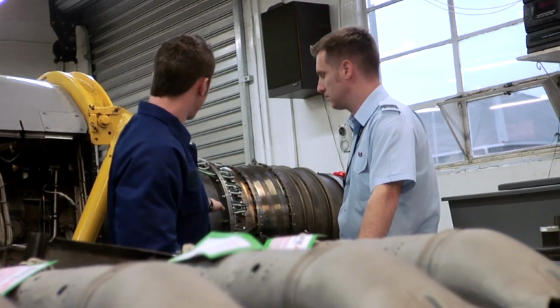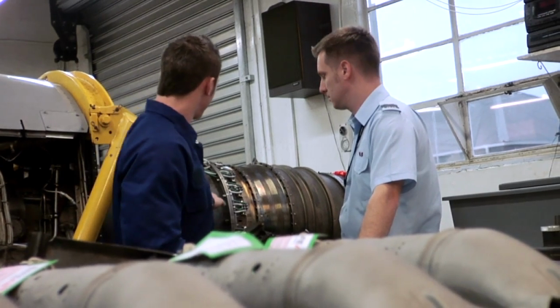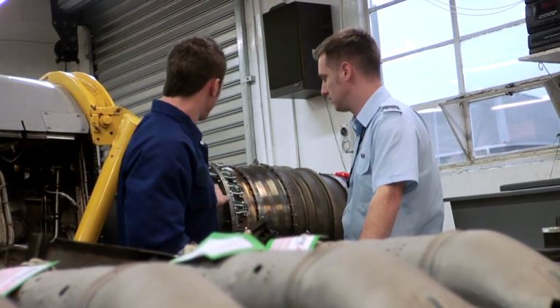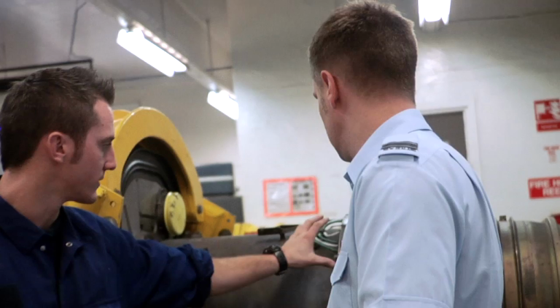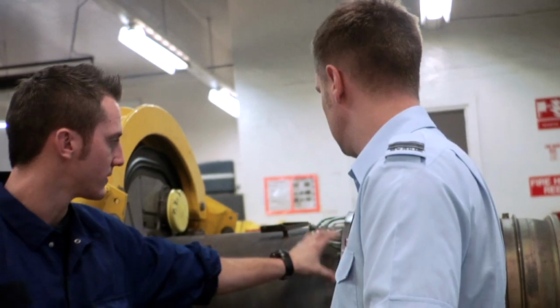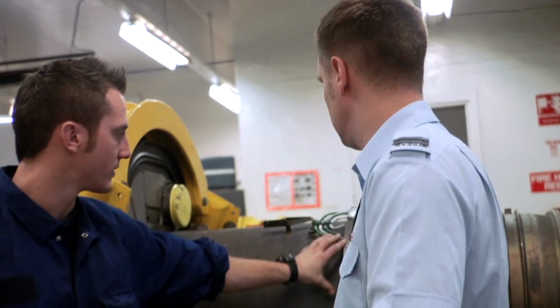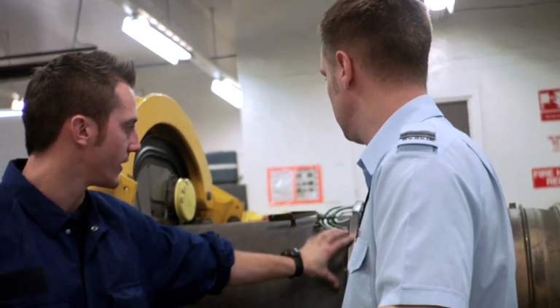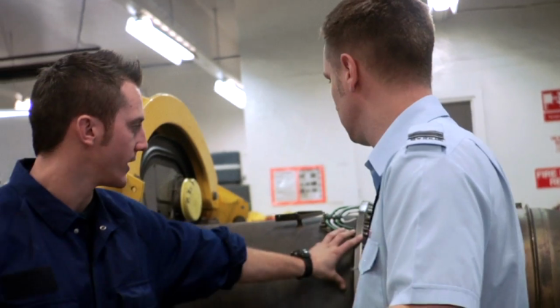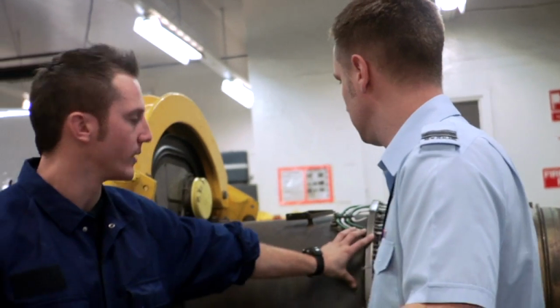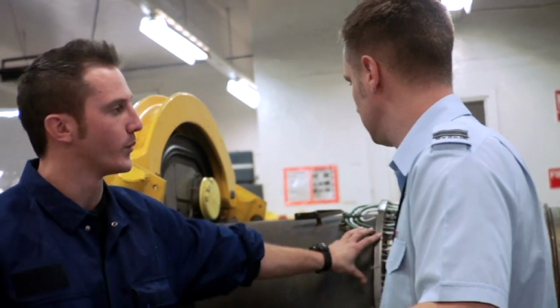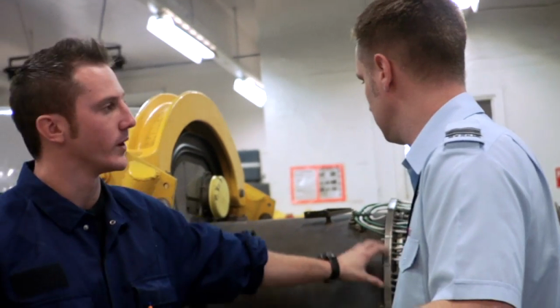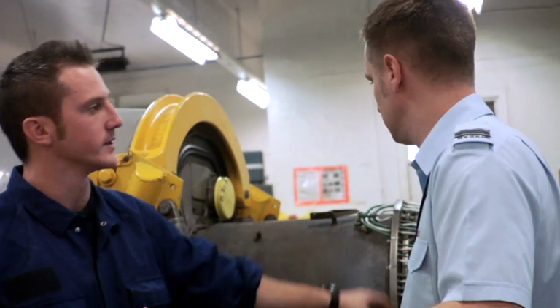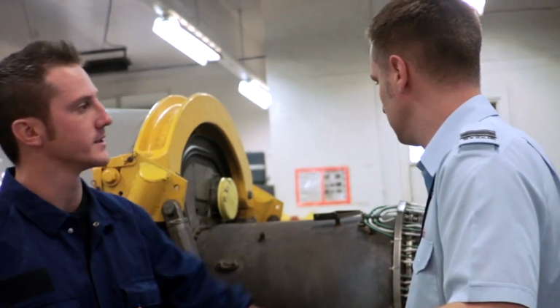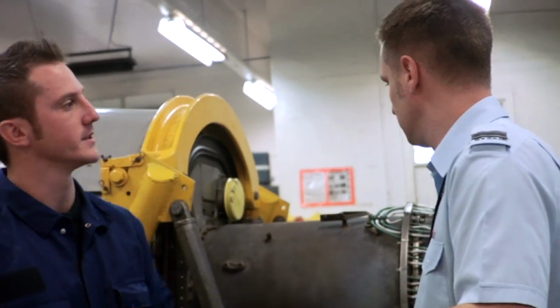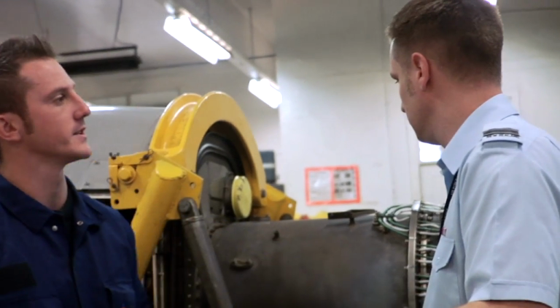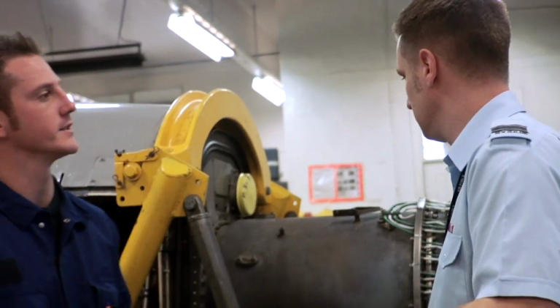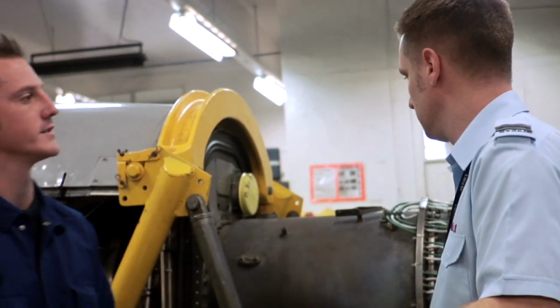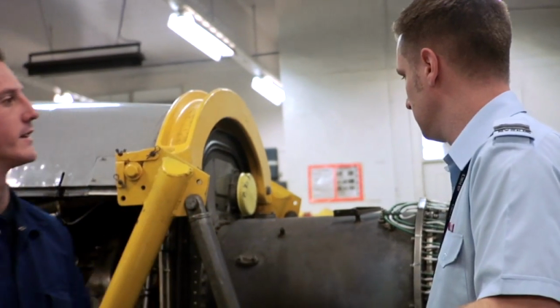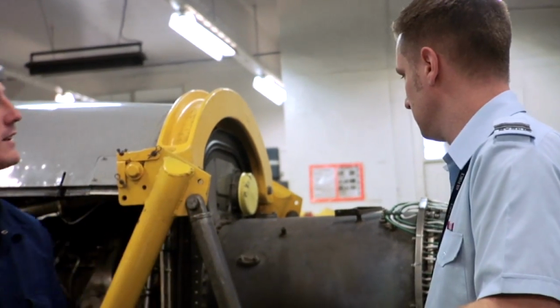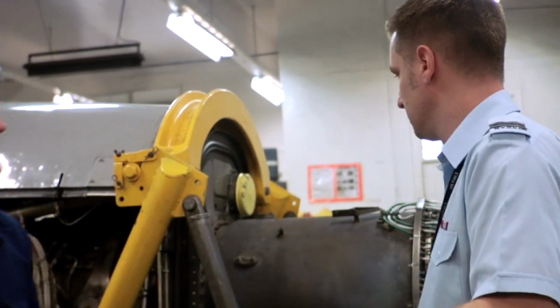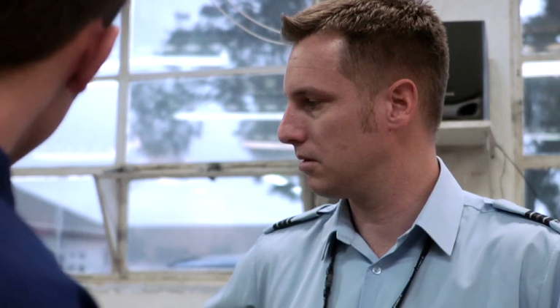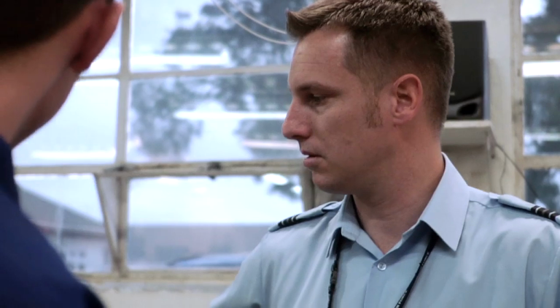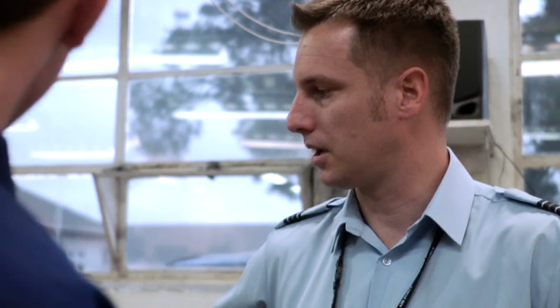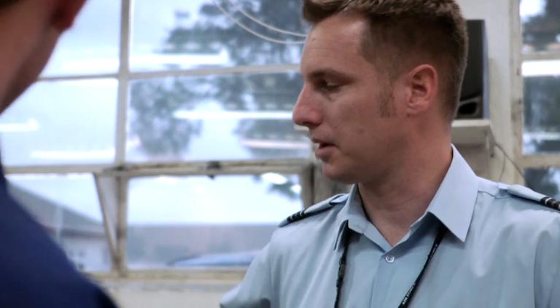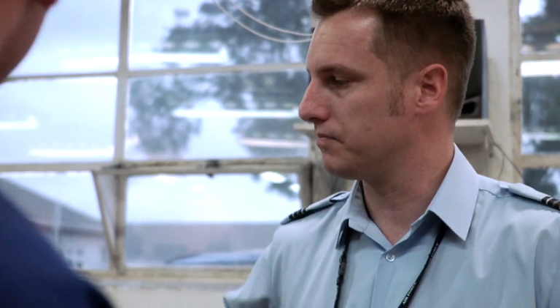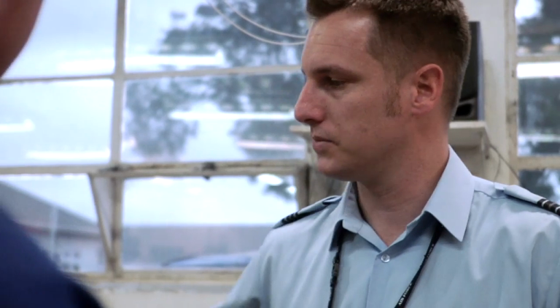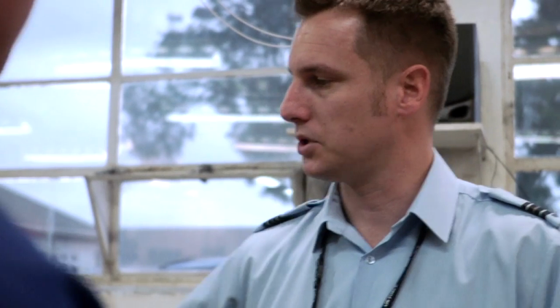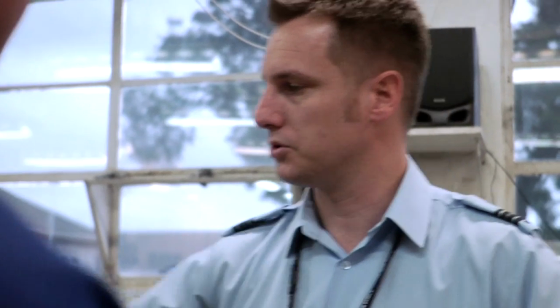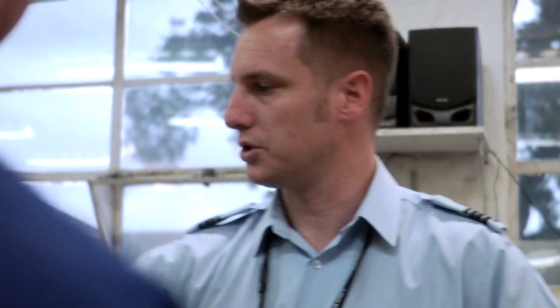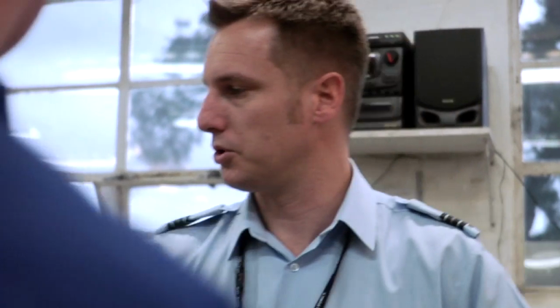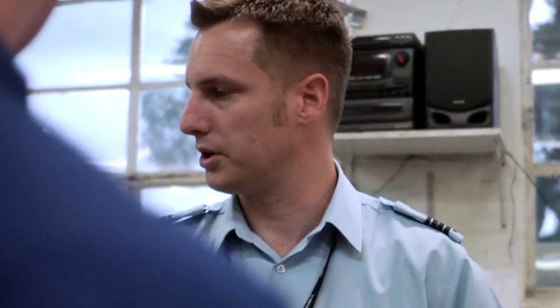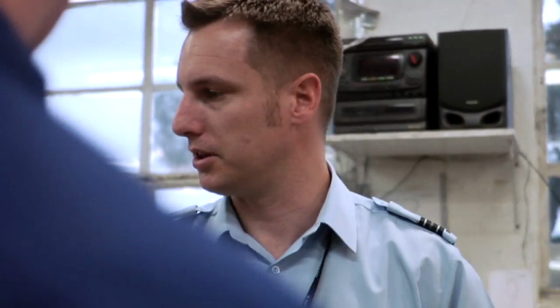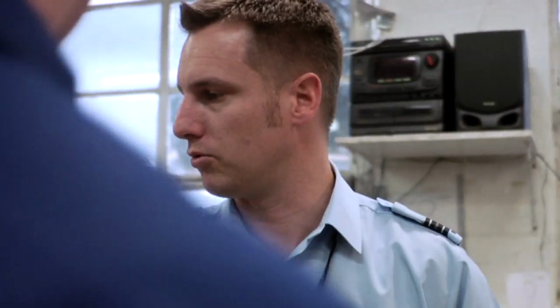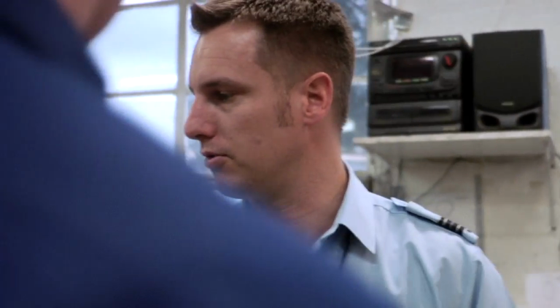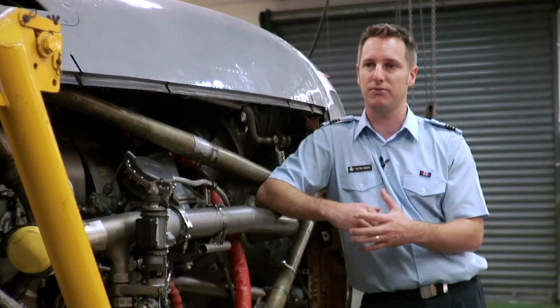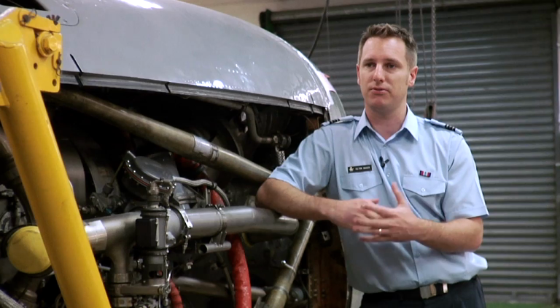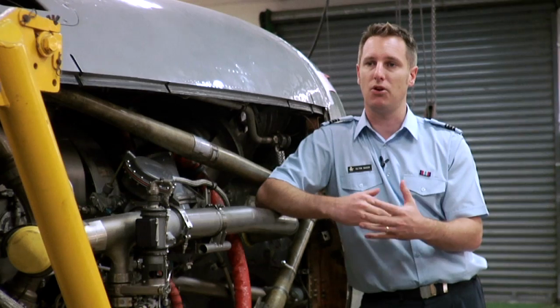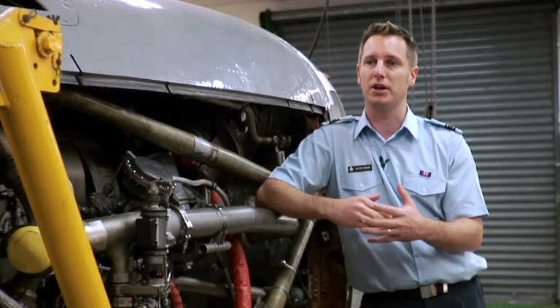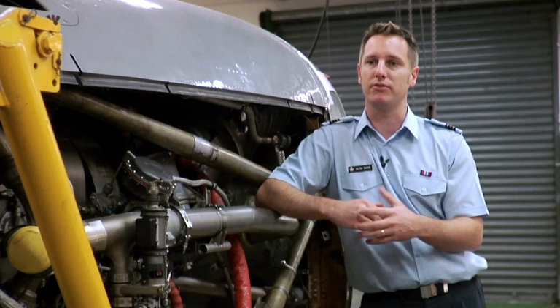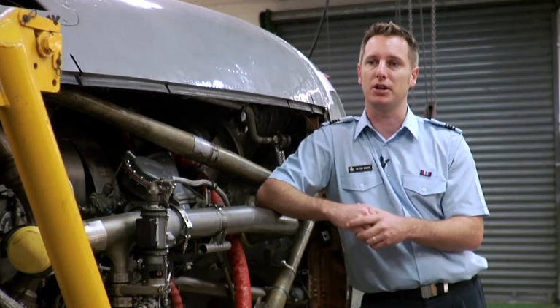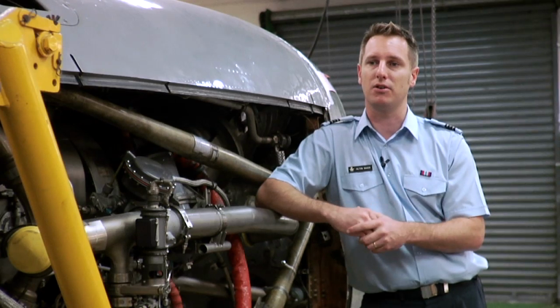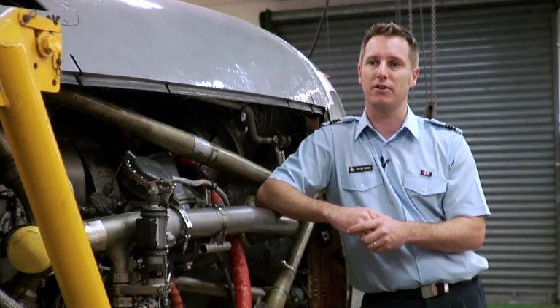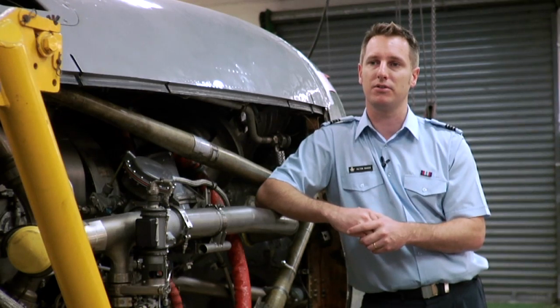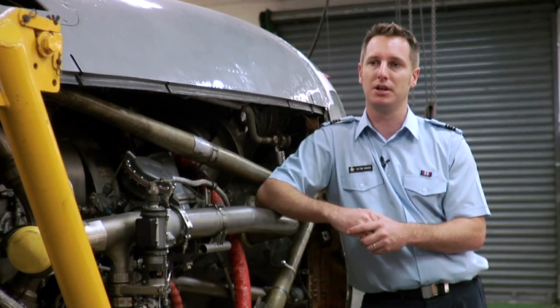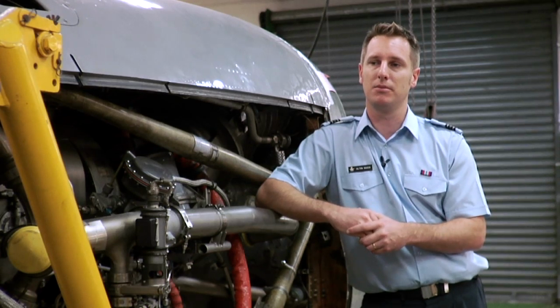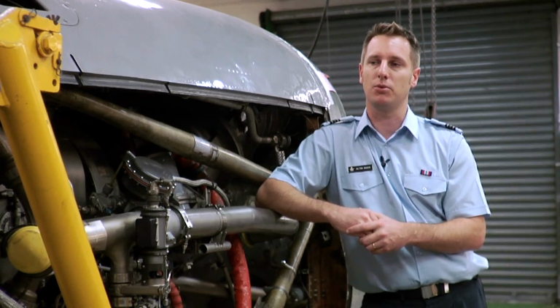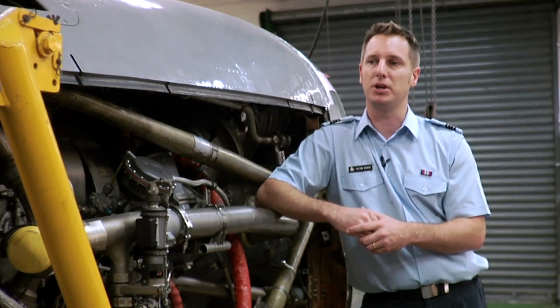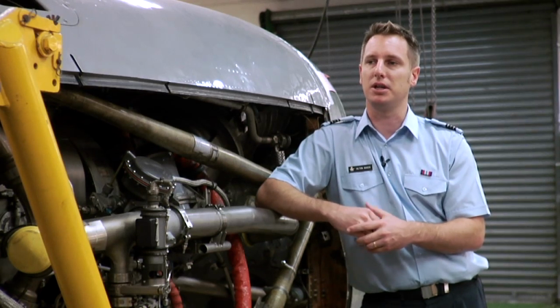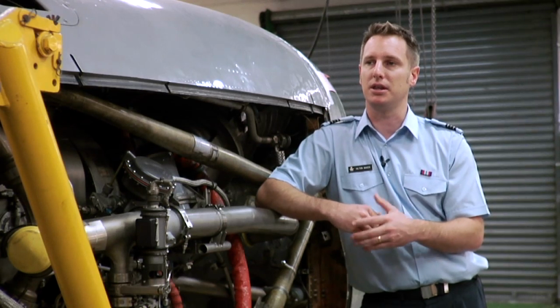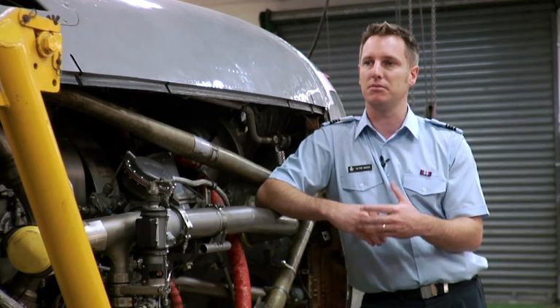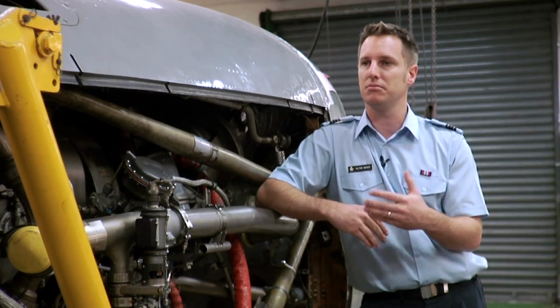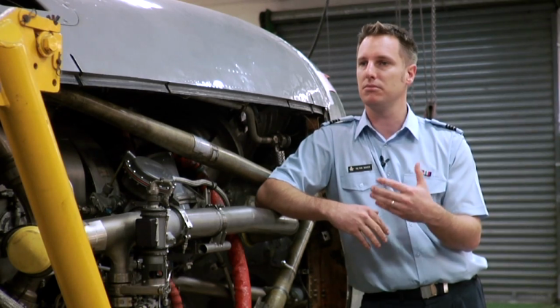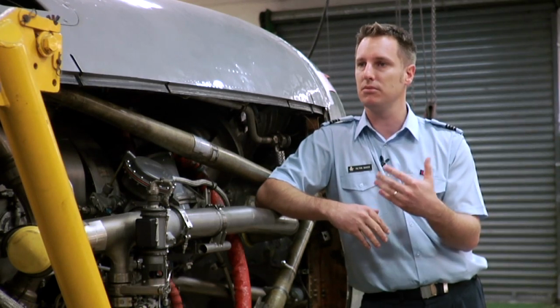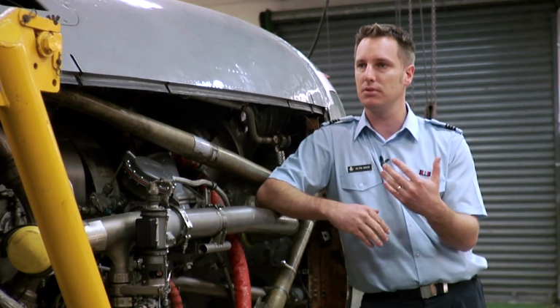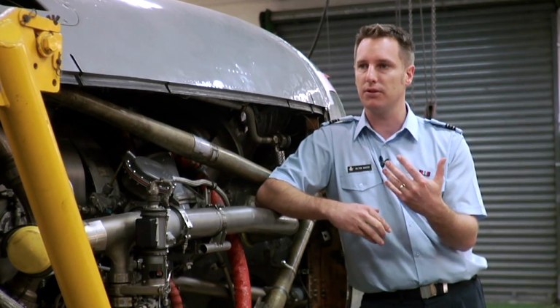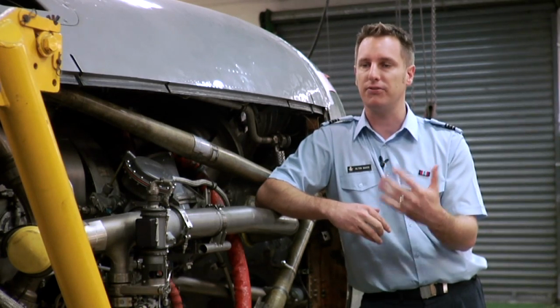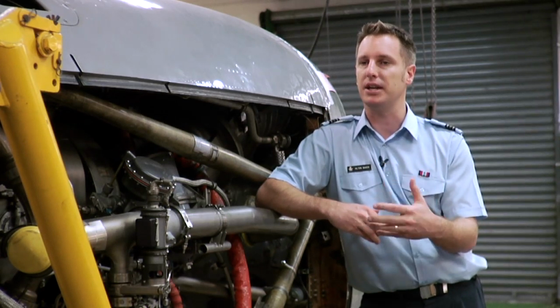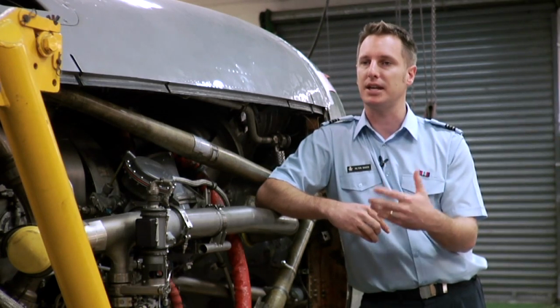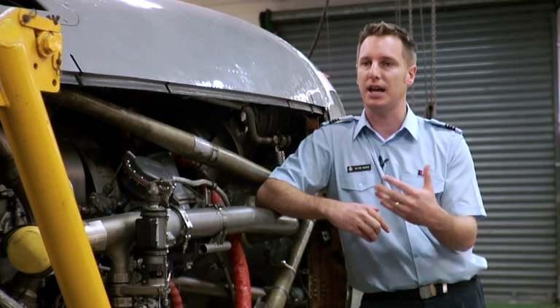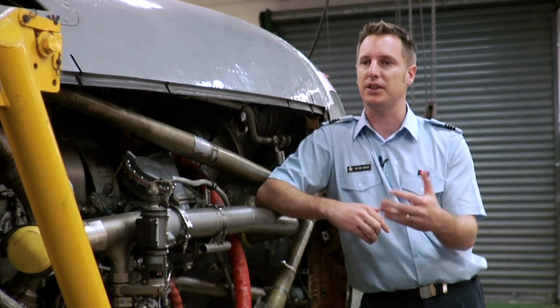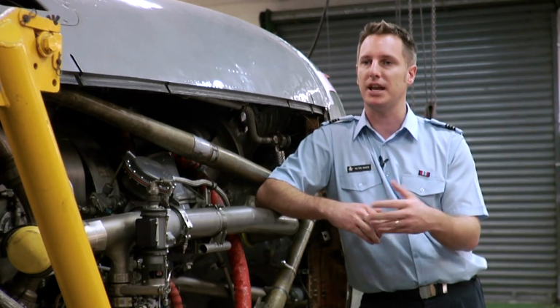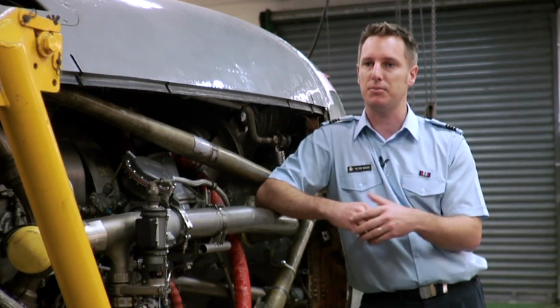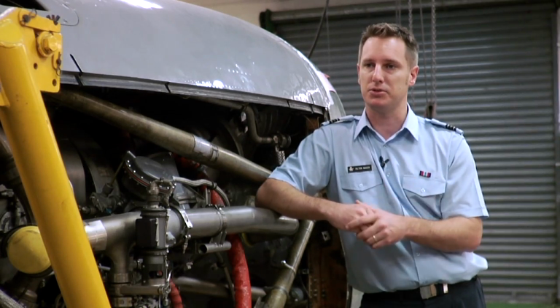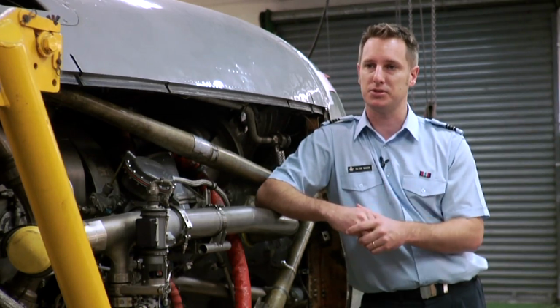As an engineer, I get to effect change in the Air Force. Not only are we after safe flying of aircraft, but we can then effect how that happens.